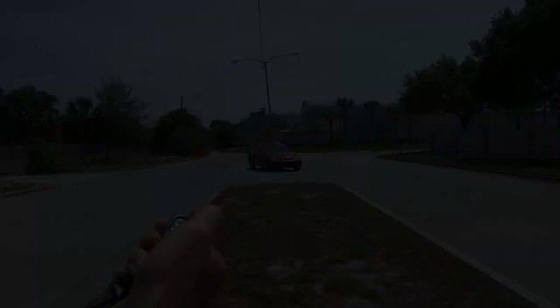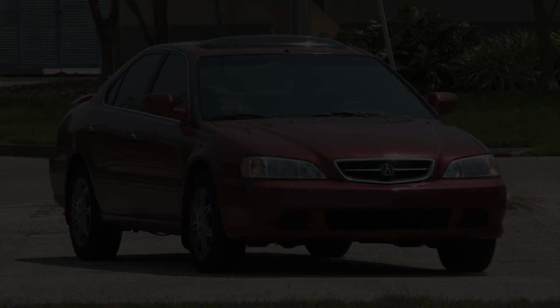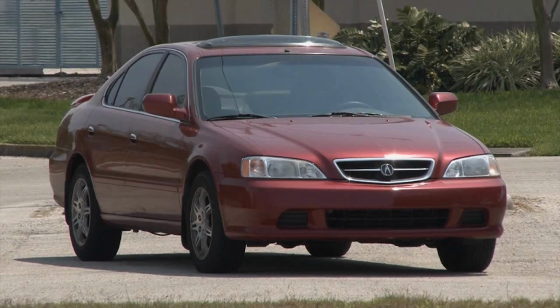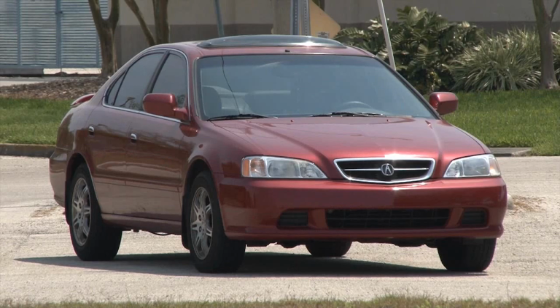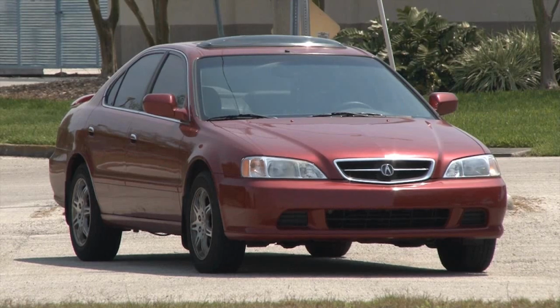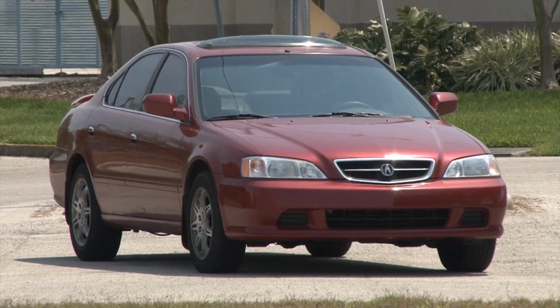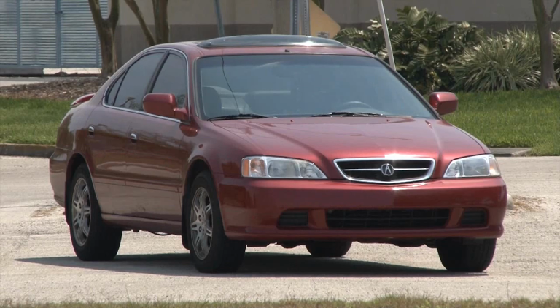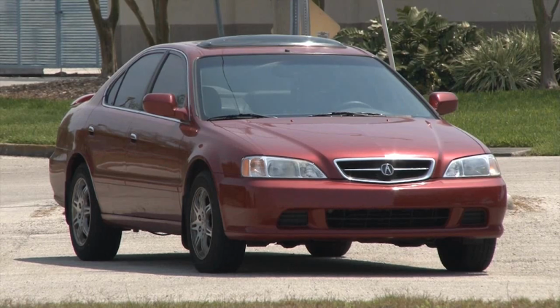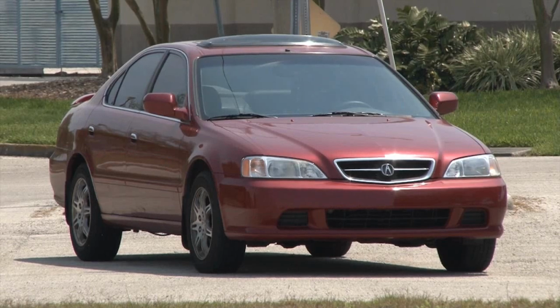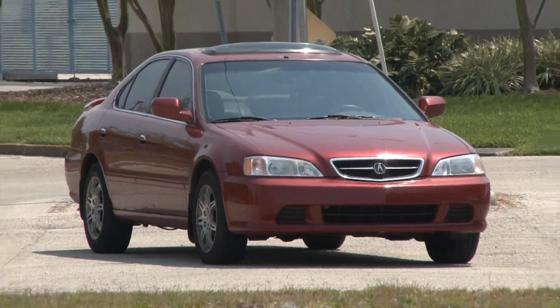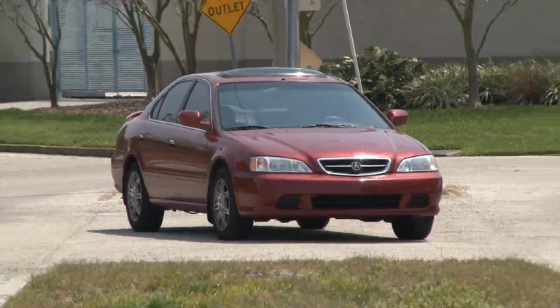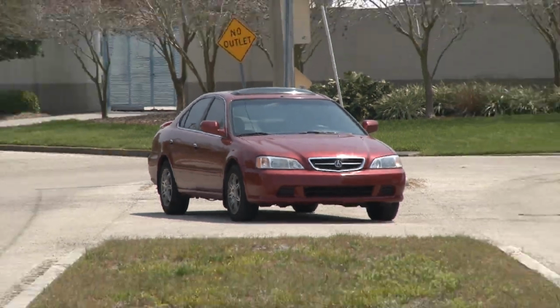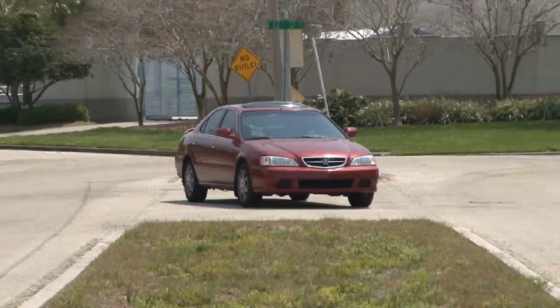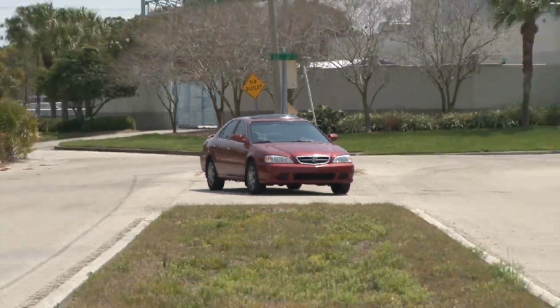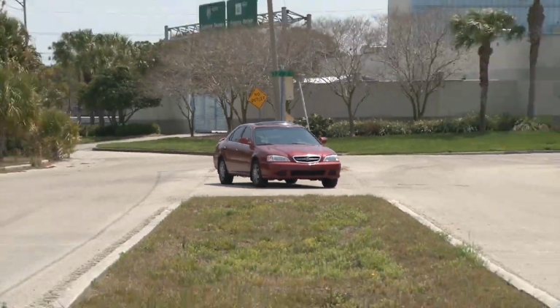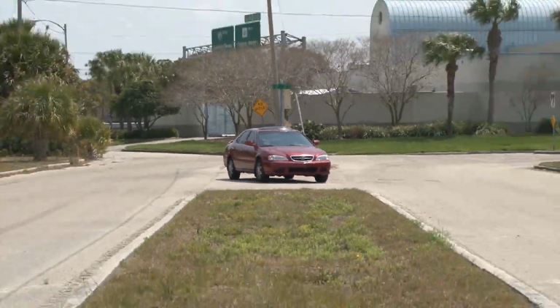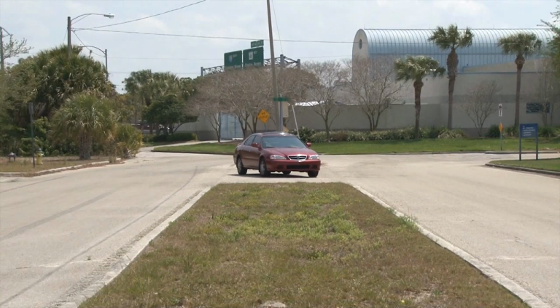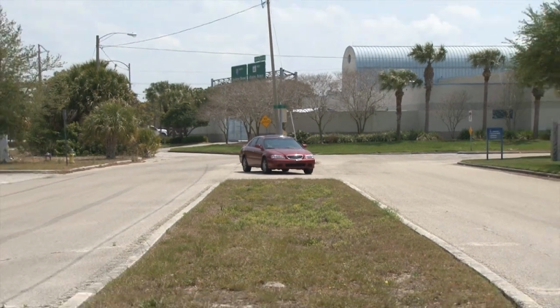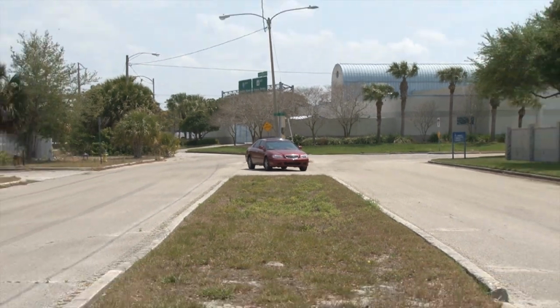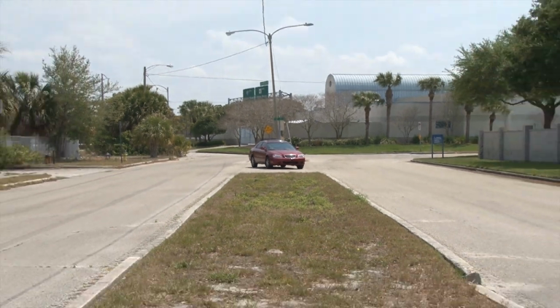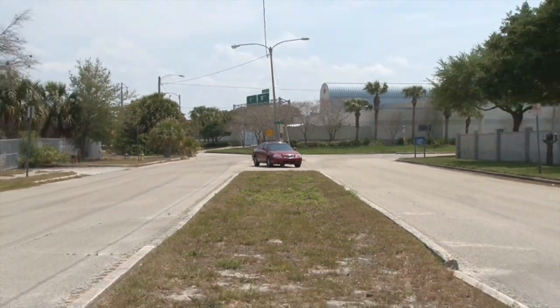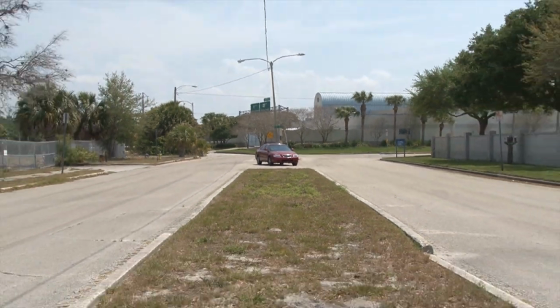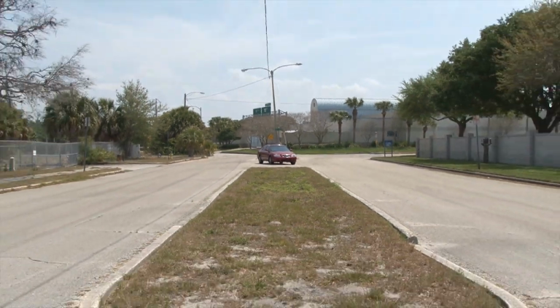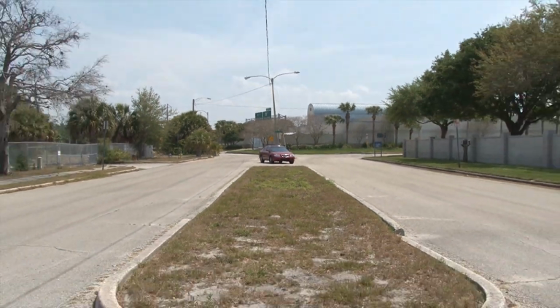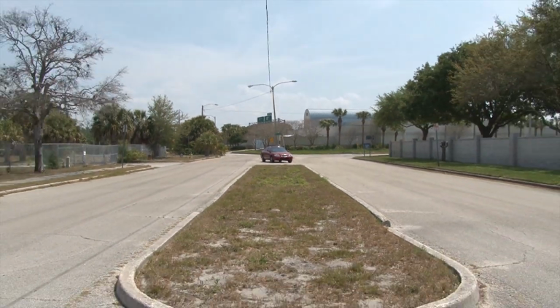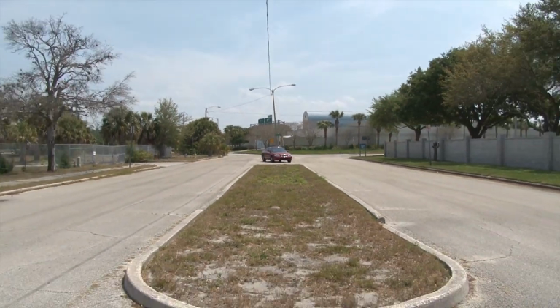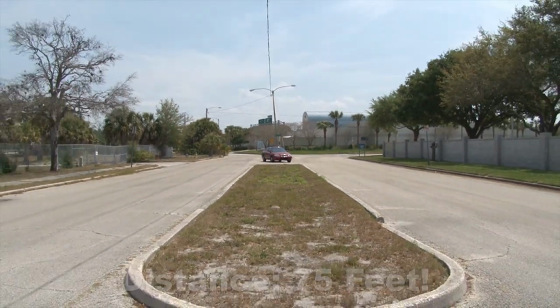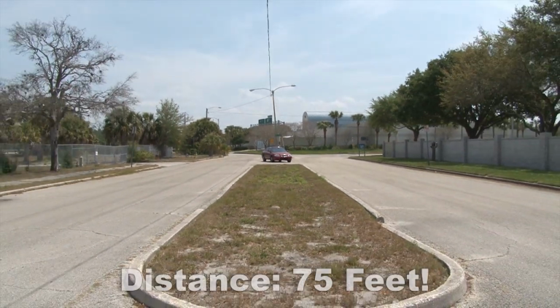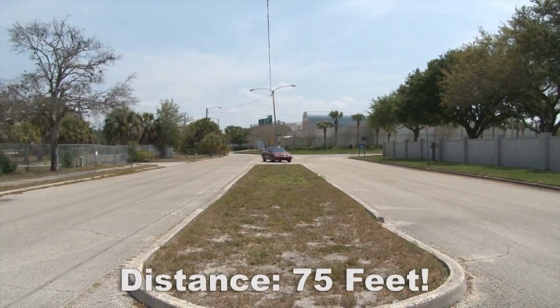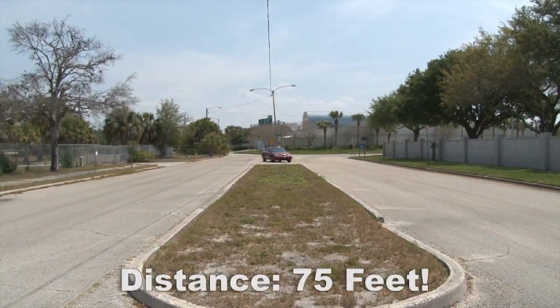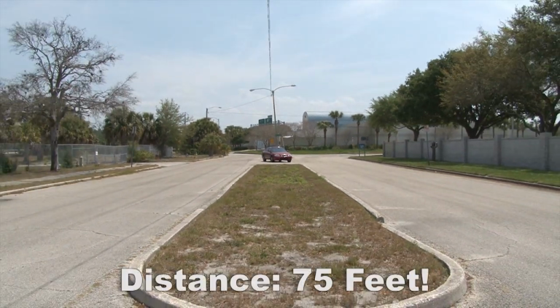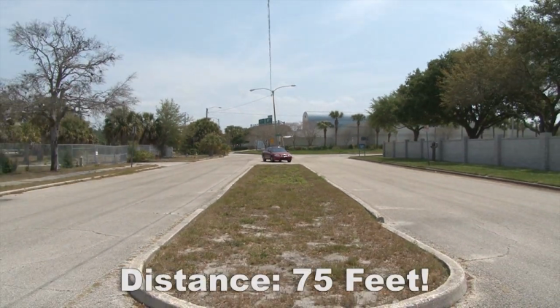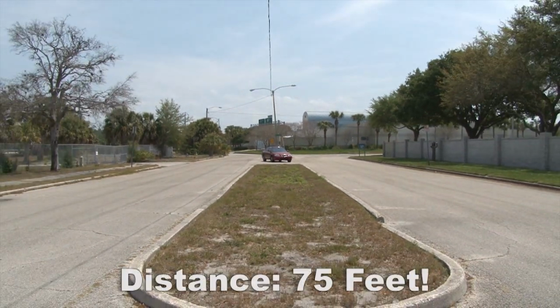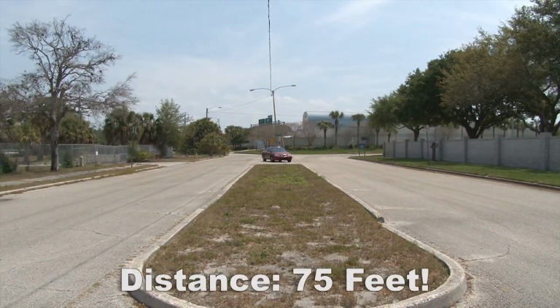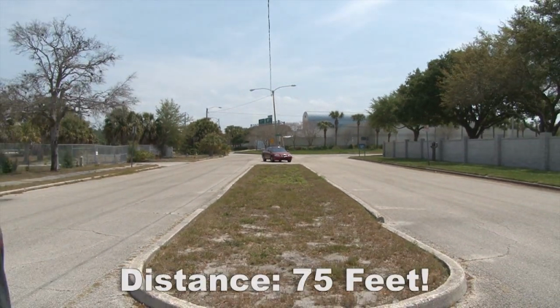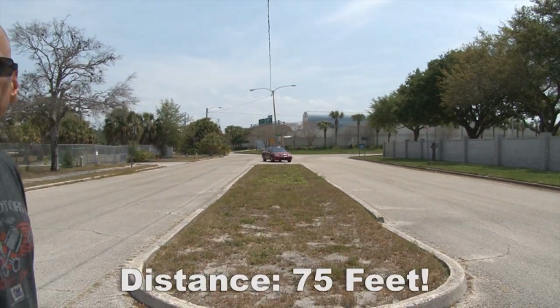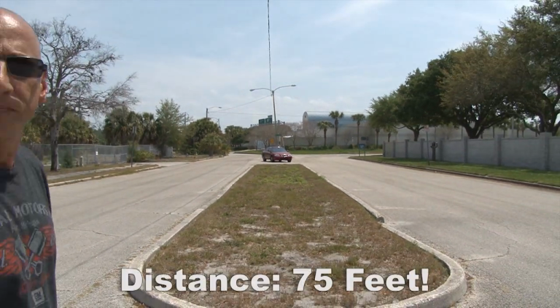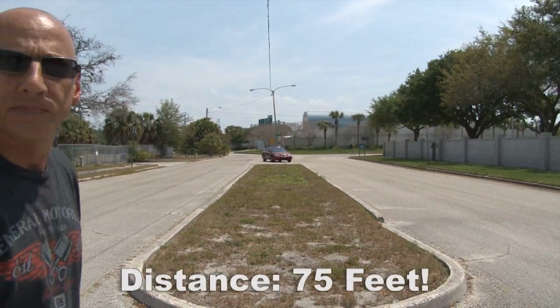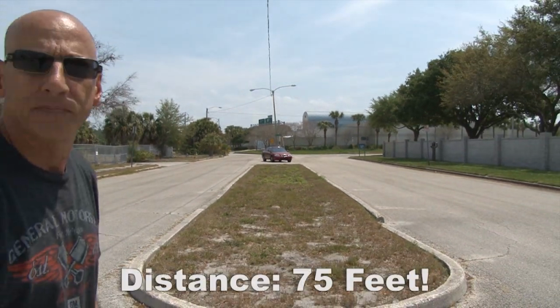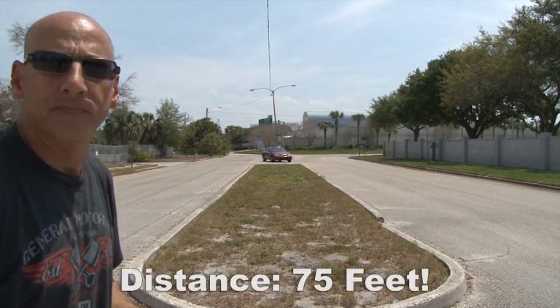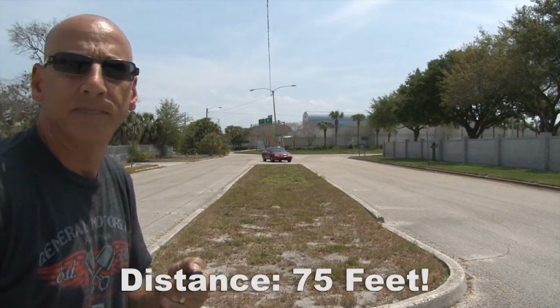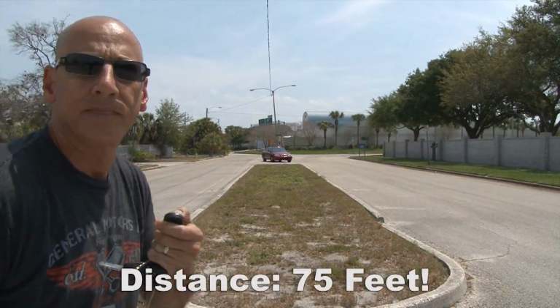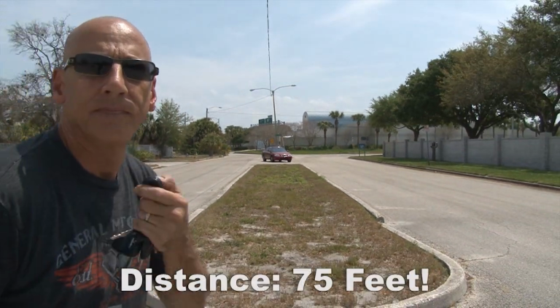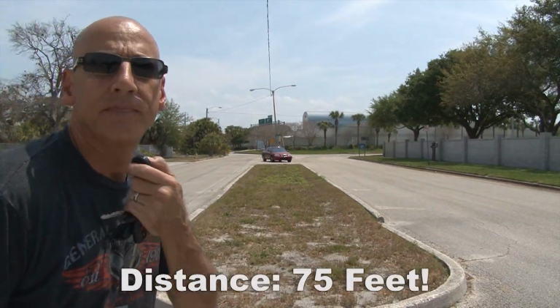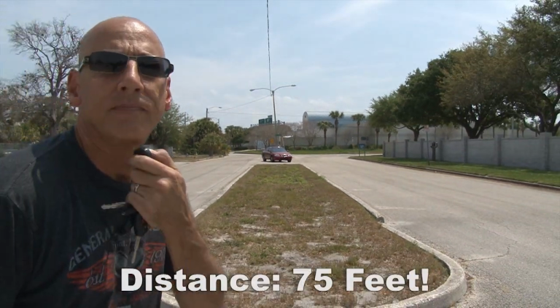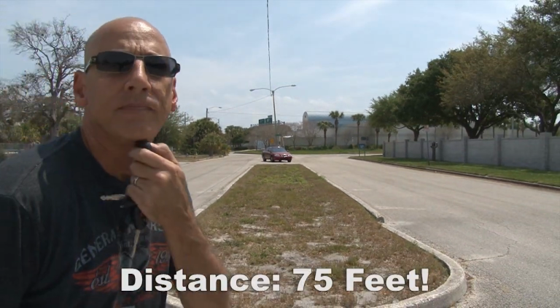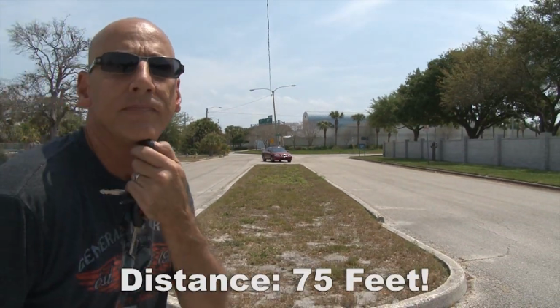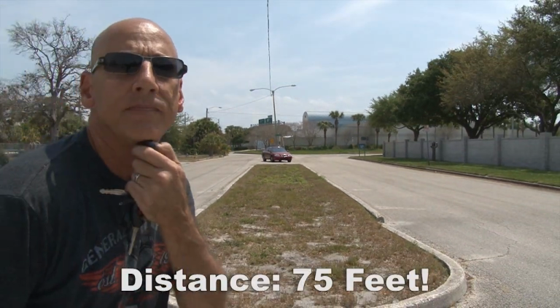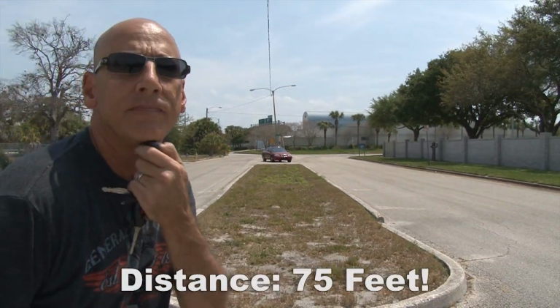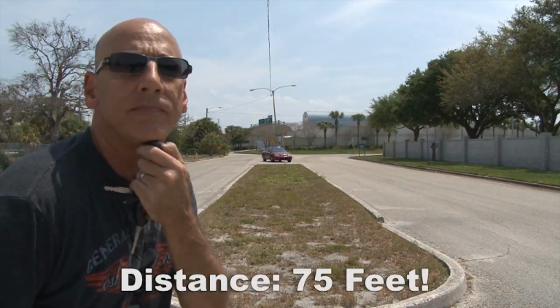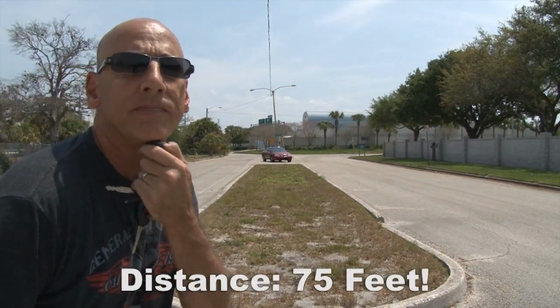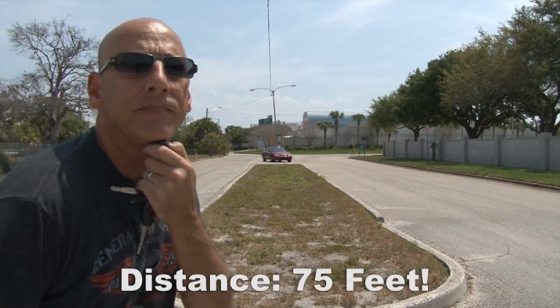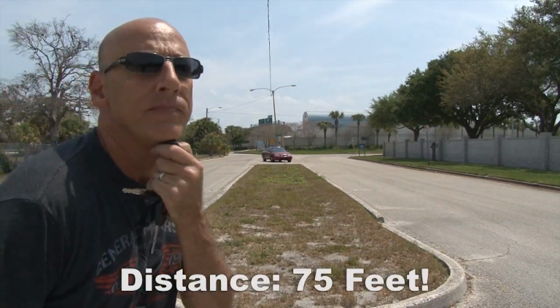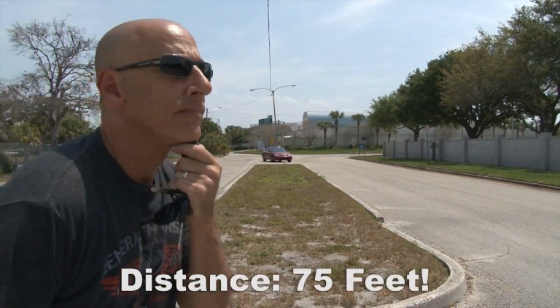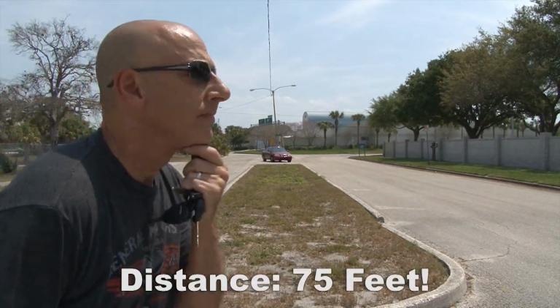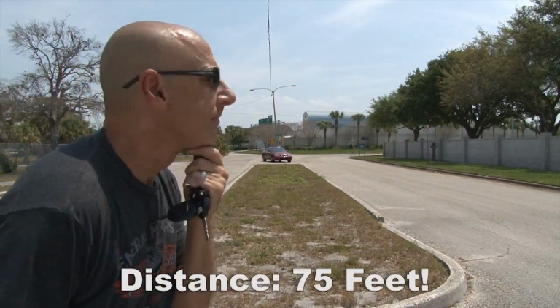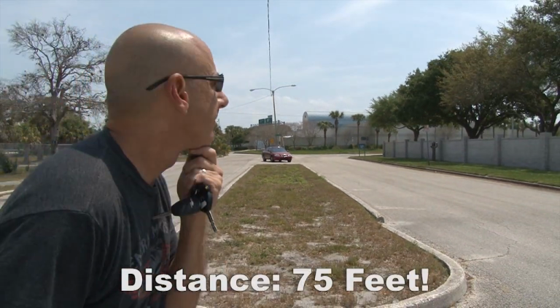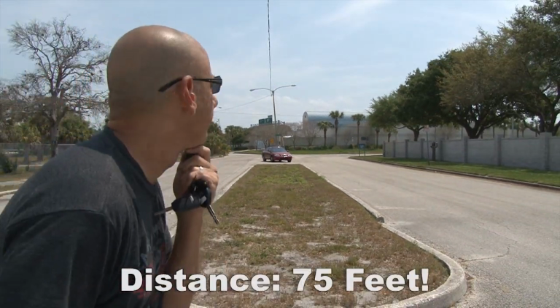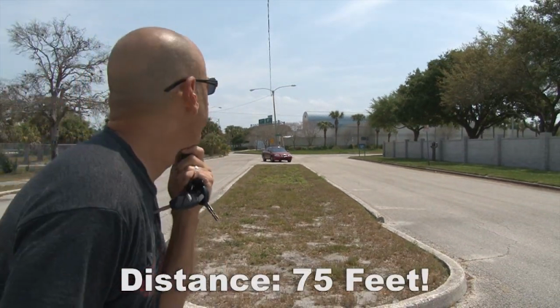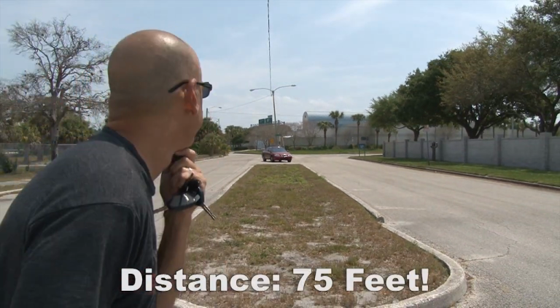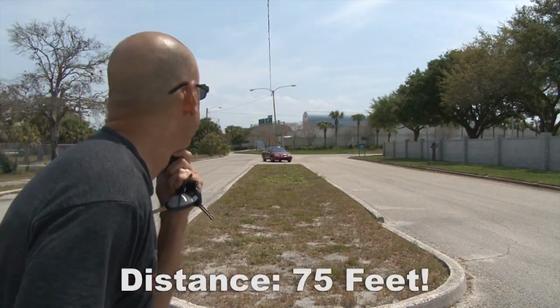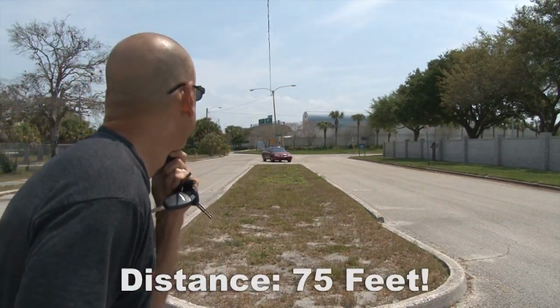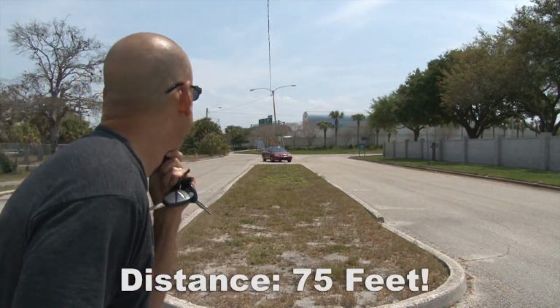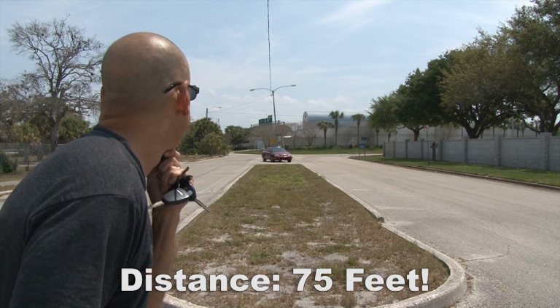Hold your remote against your chin and your range will increase dramatically. In my testing, I went from 30 feet to a range of 75 feet.